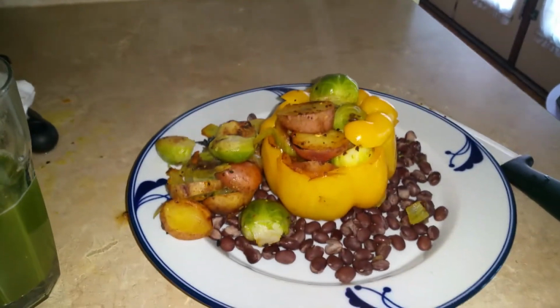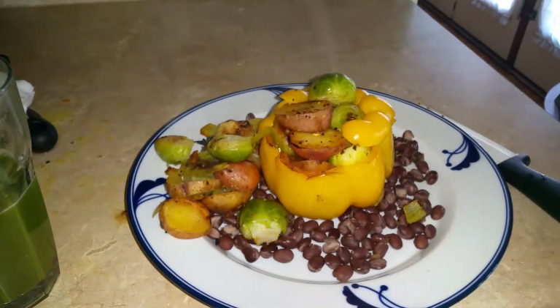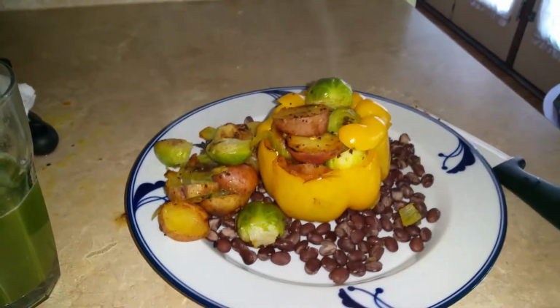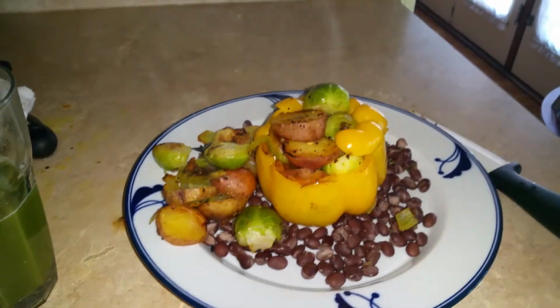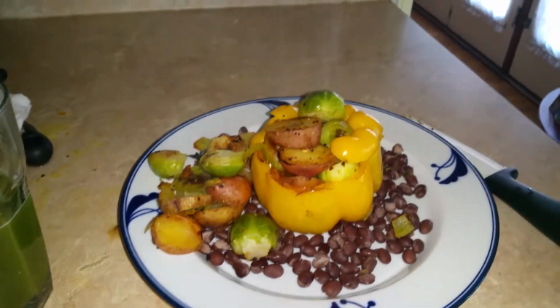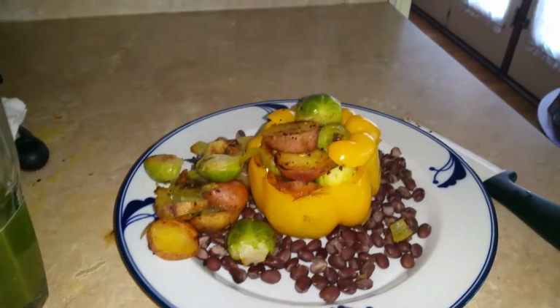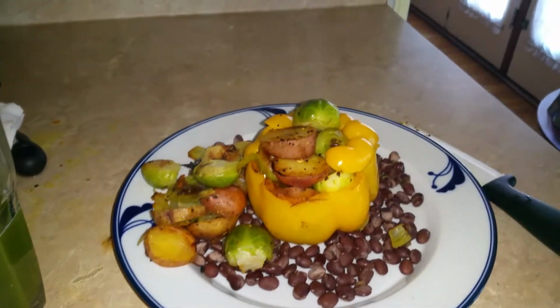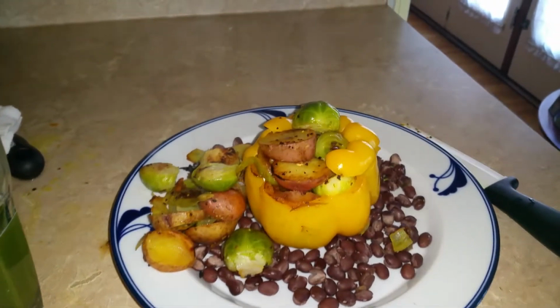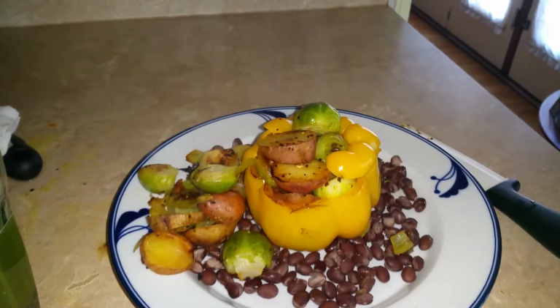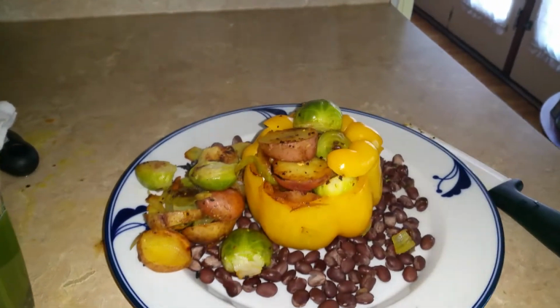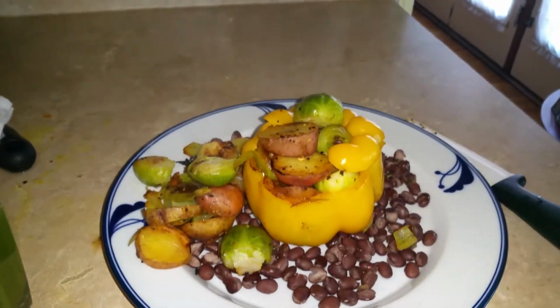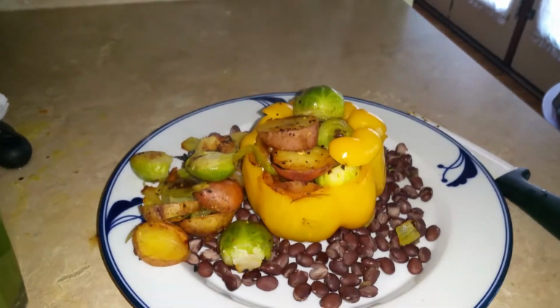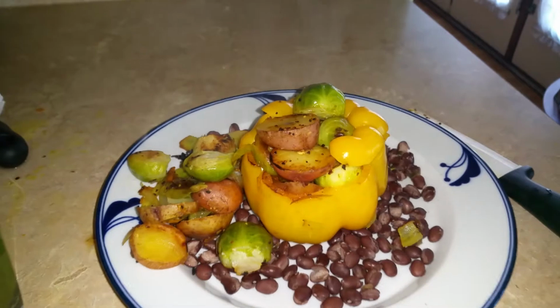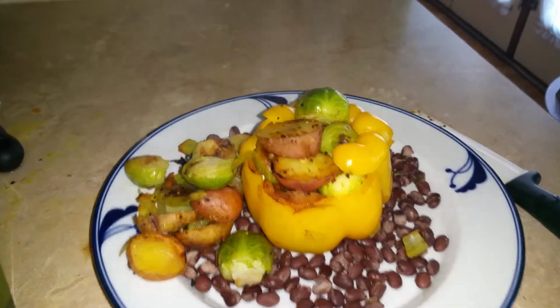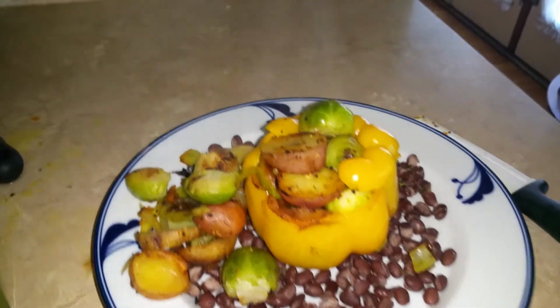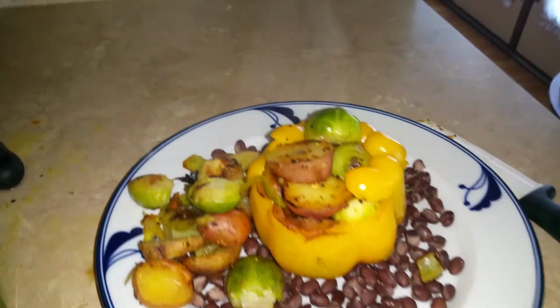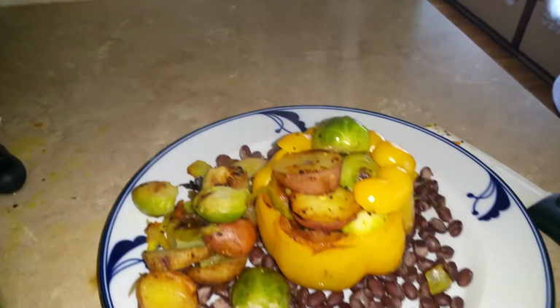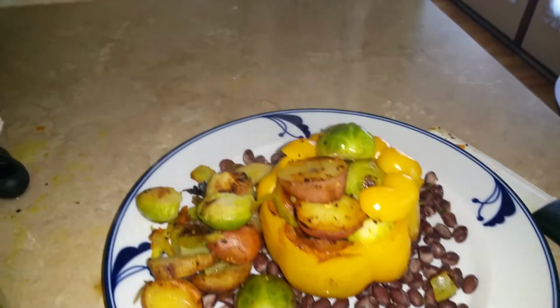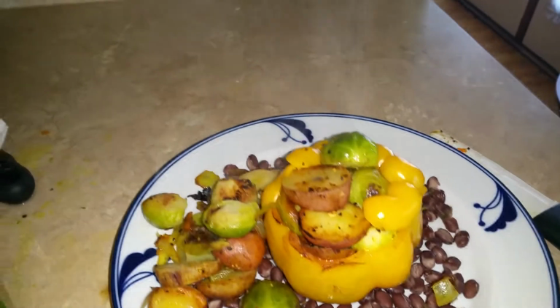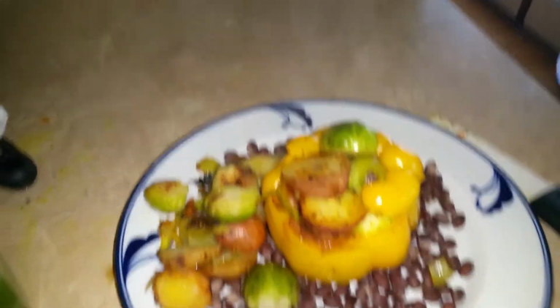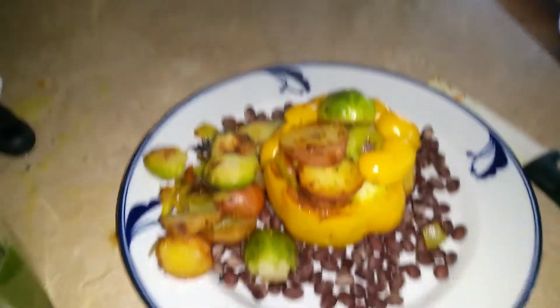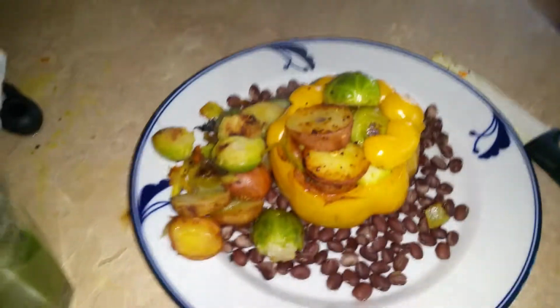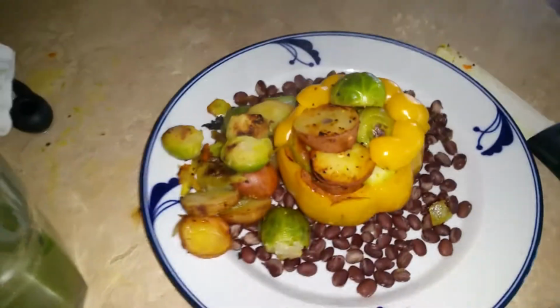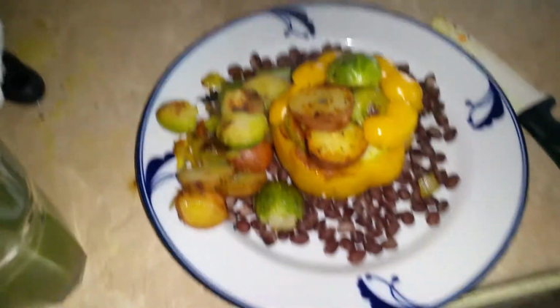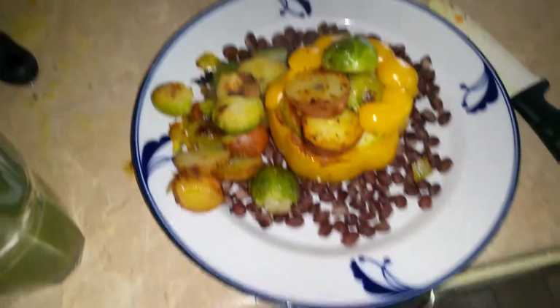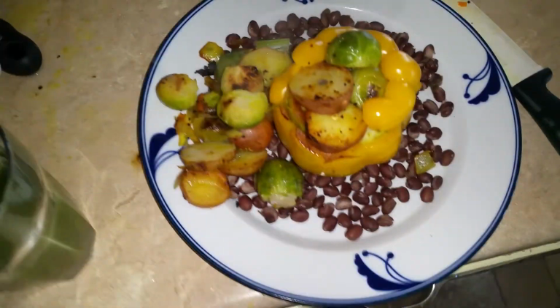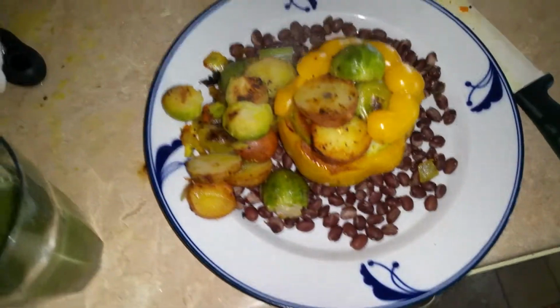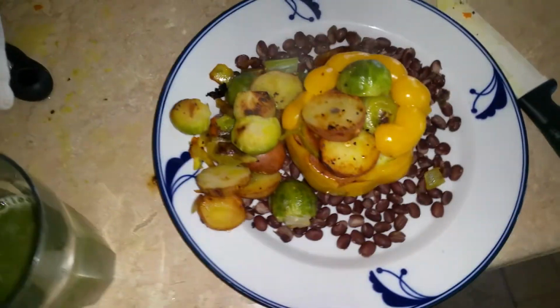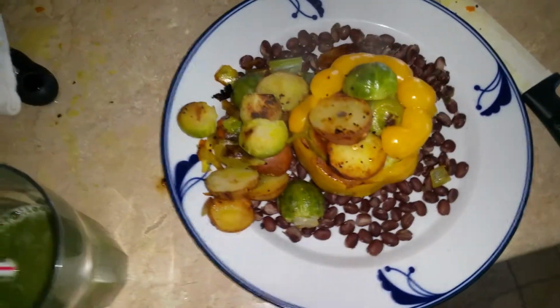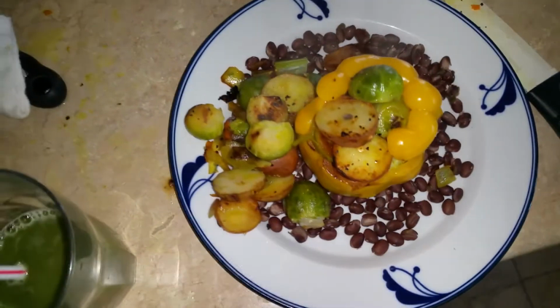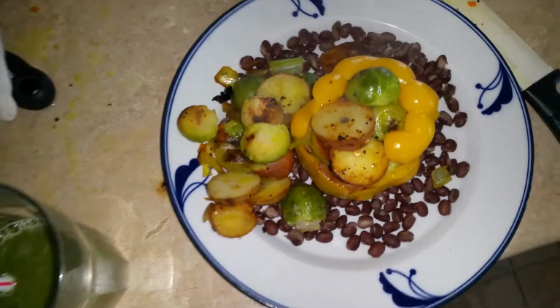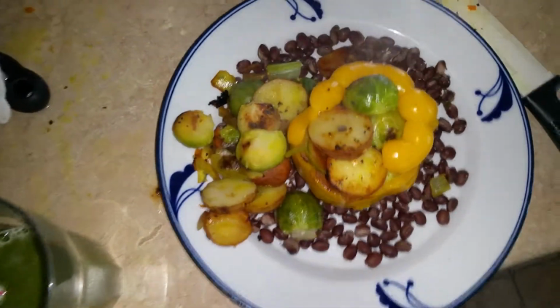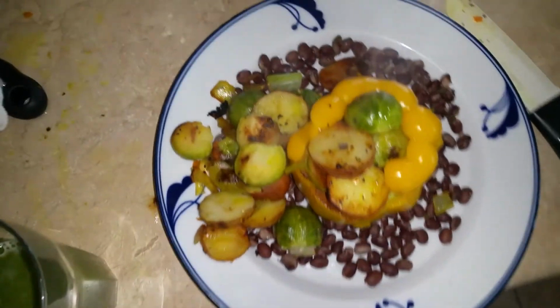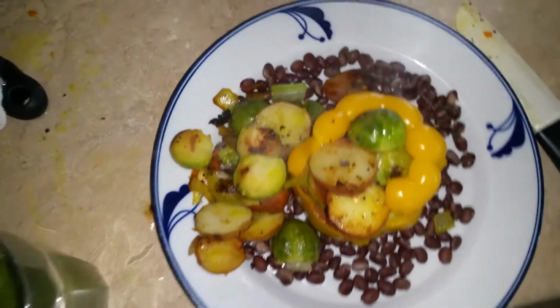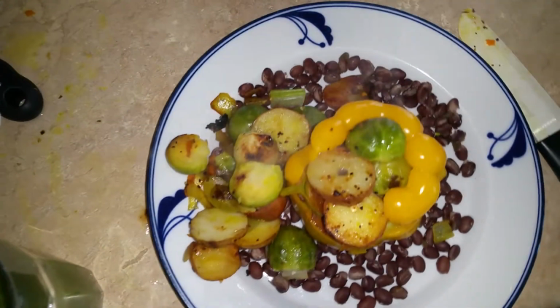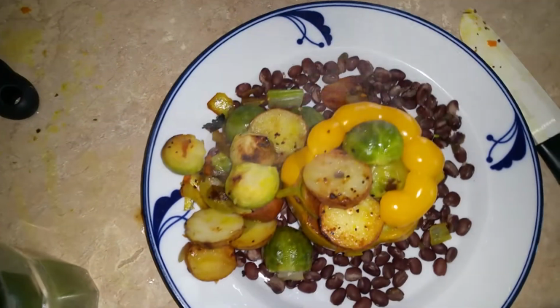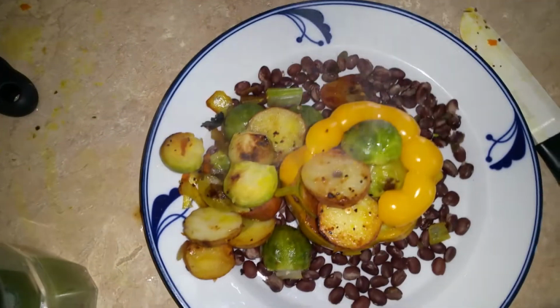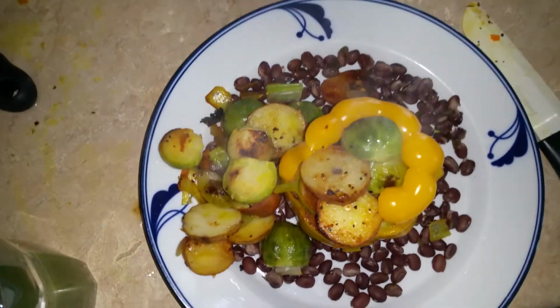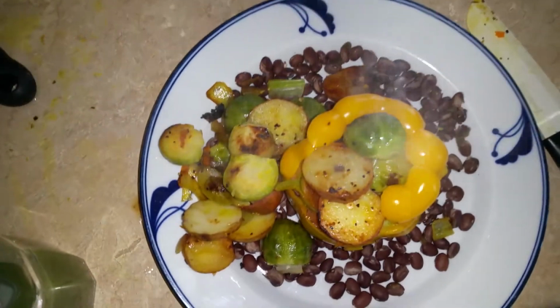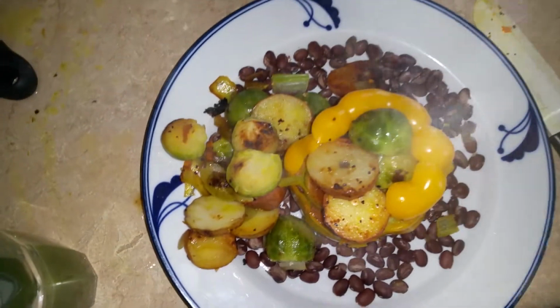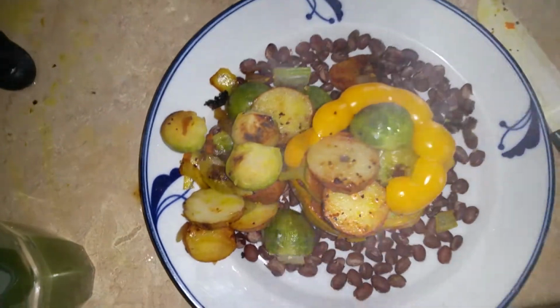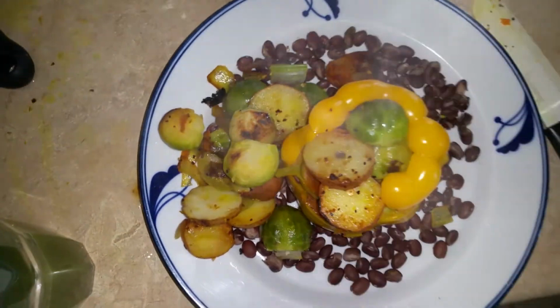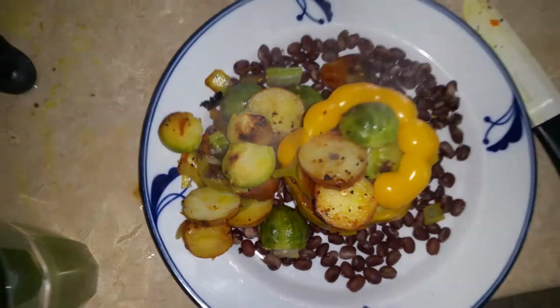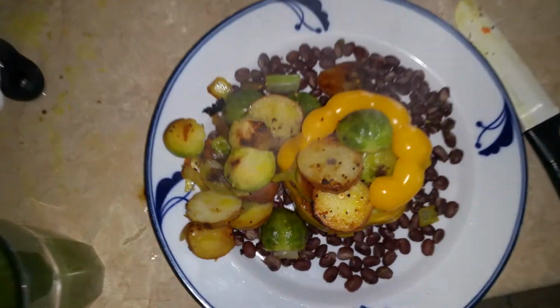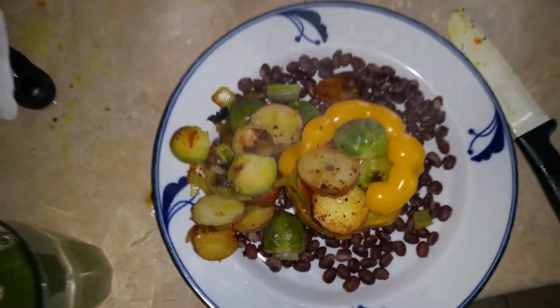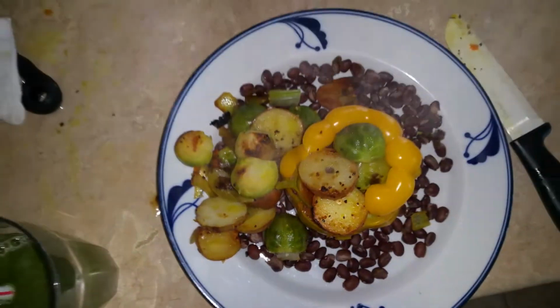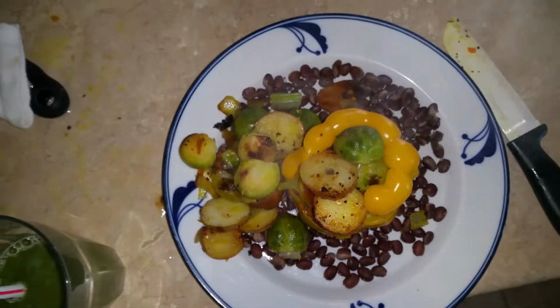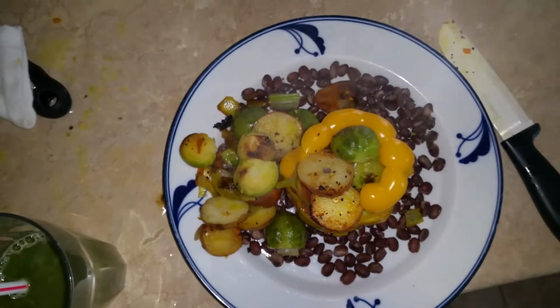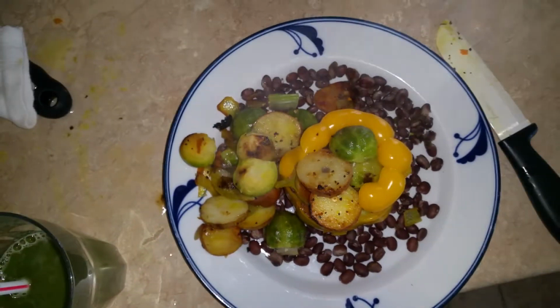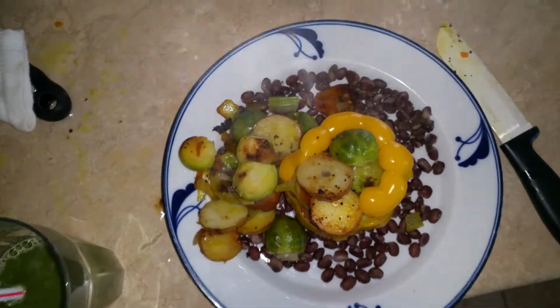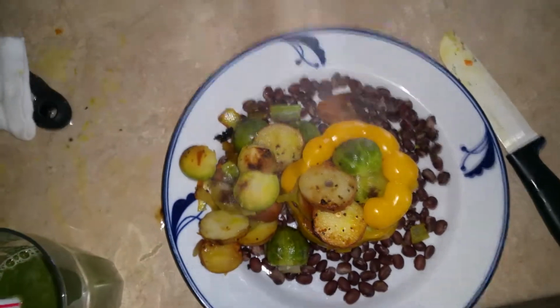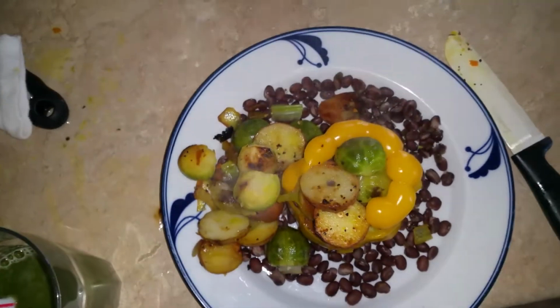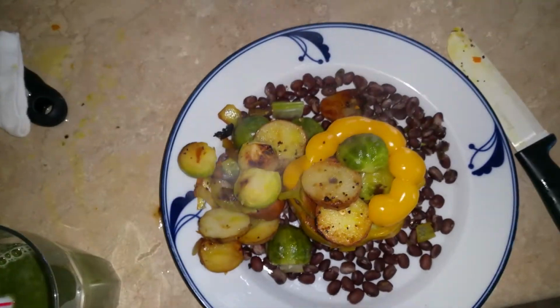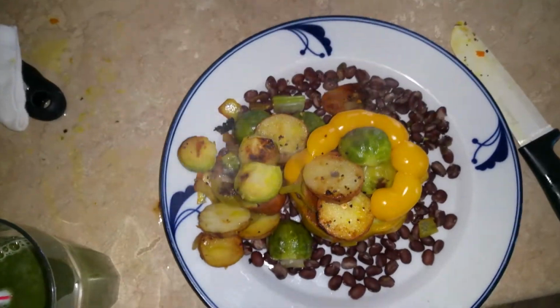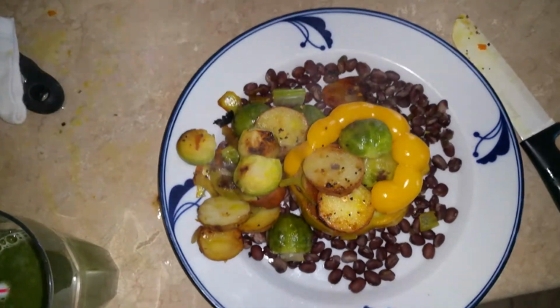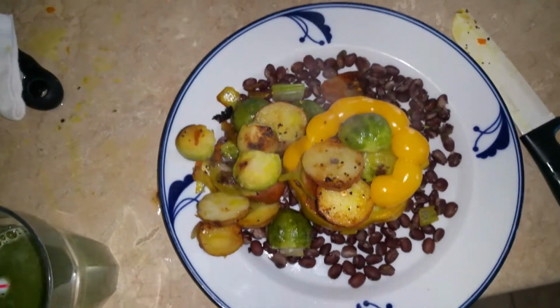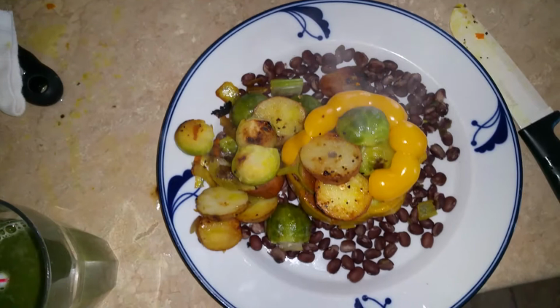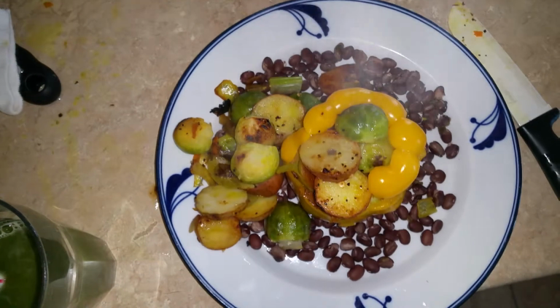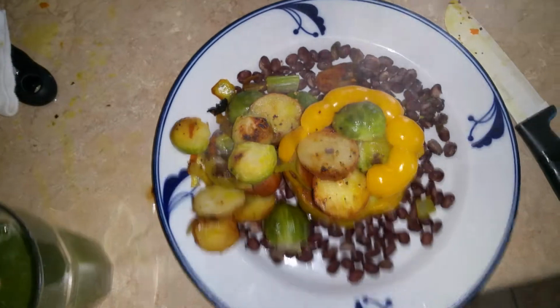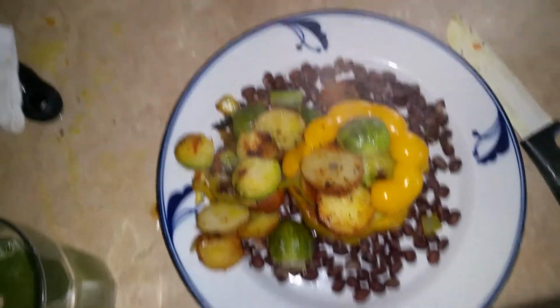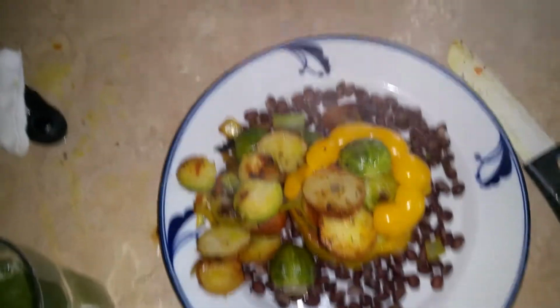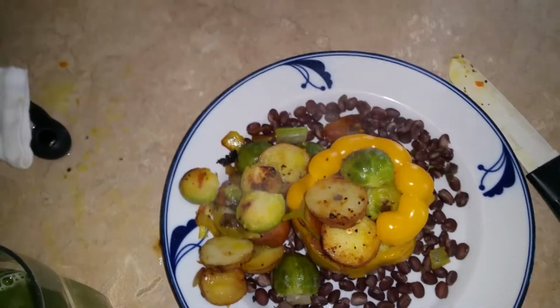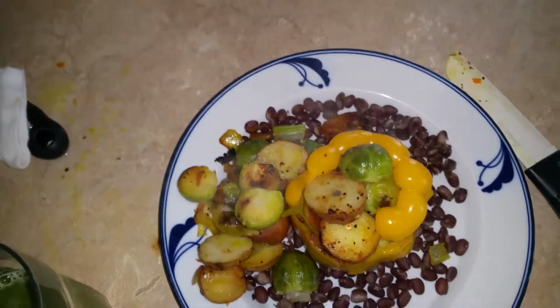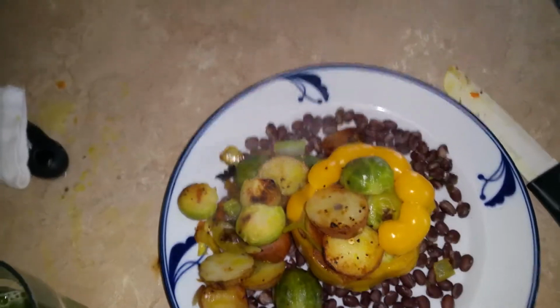I think I'll sprinkle a little pepper on it, because I love pepper, but there it is — lunch.